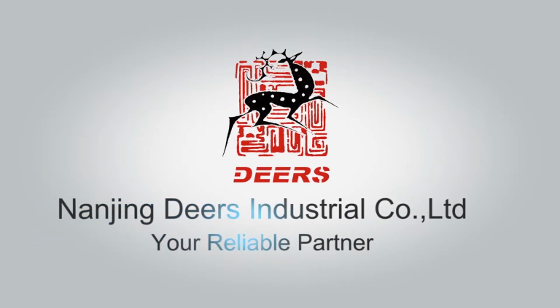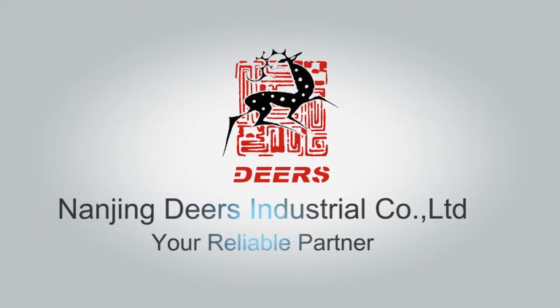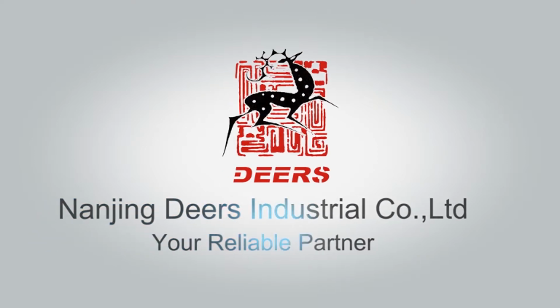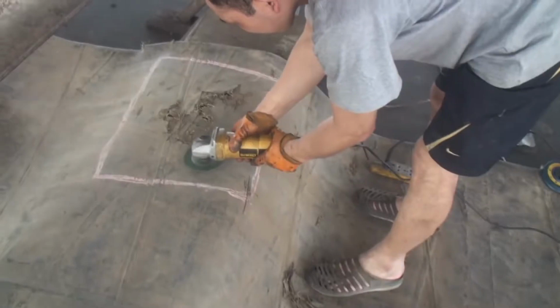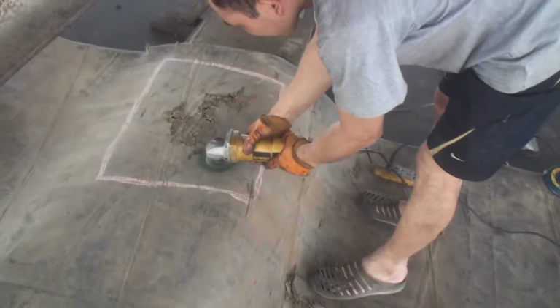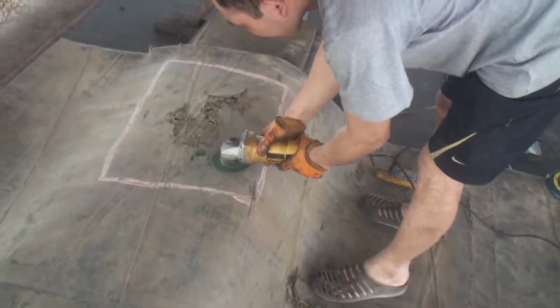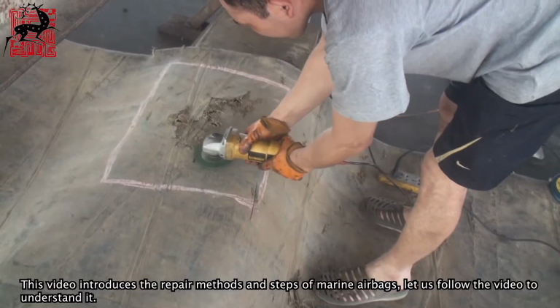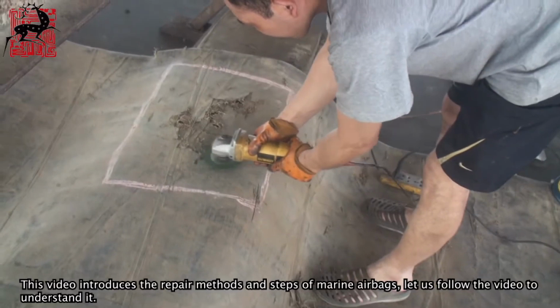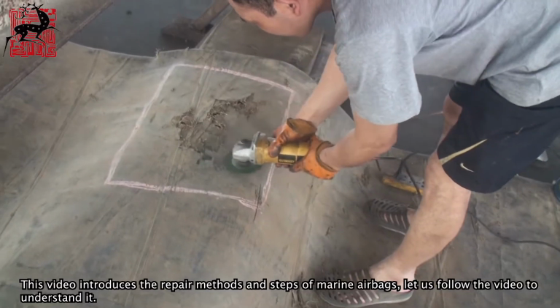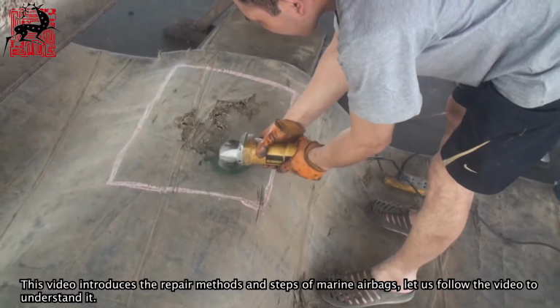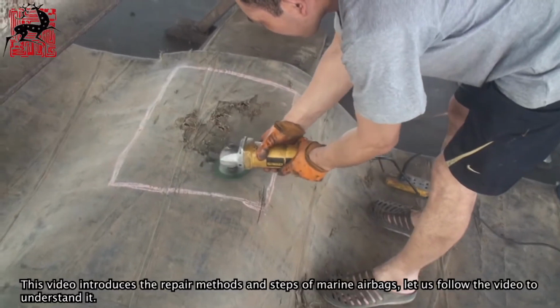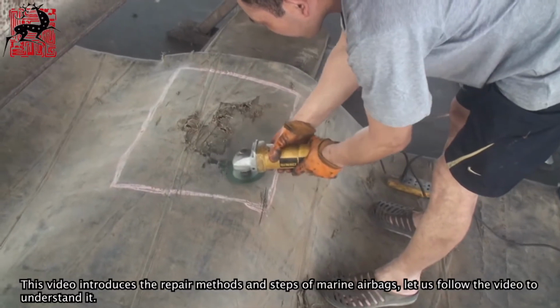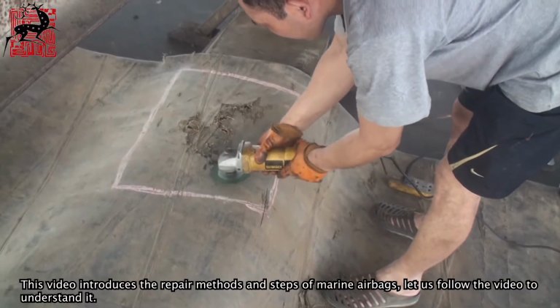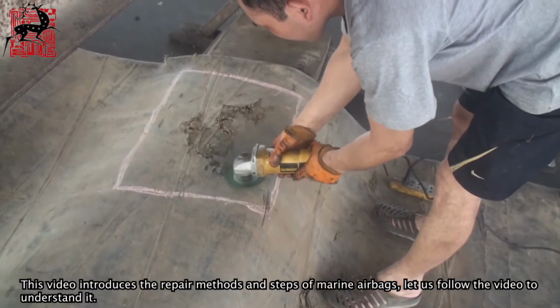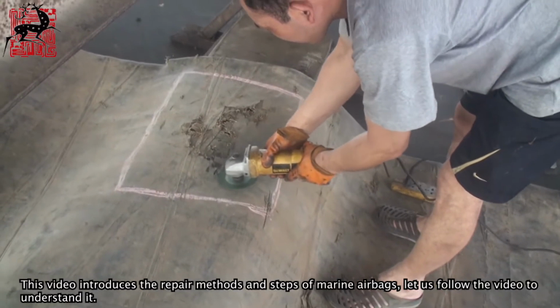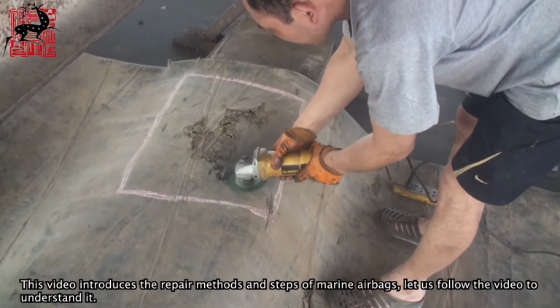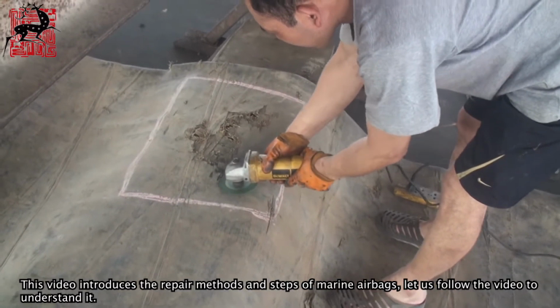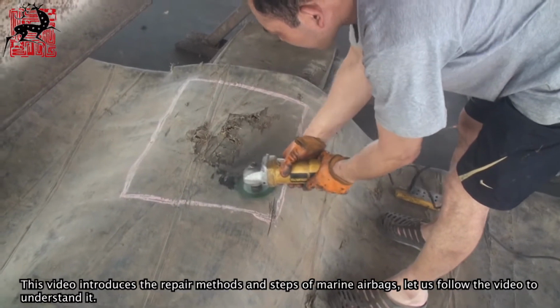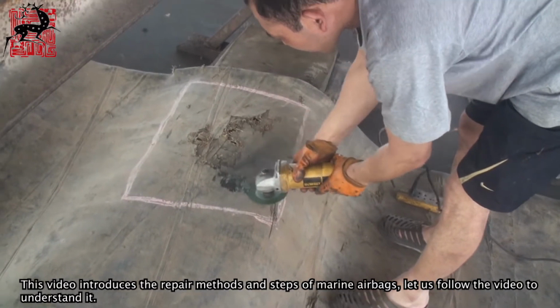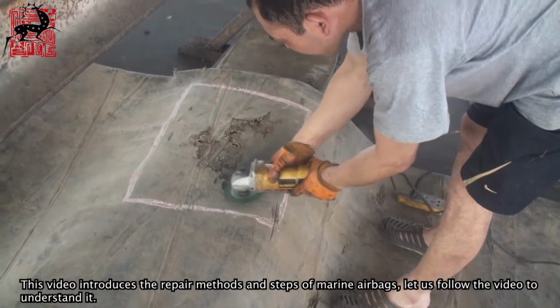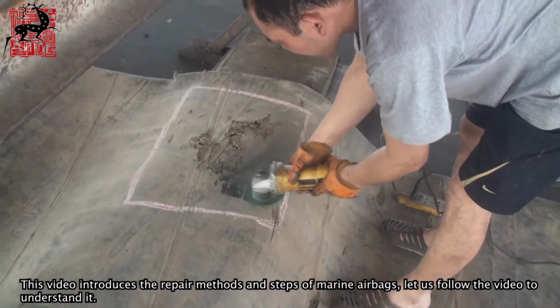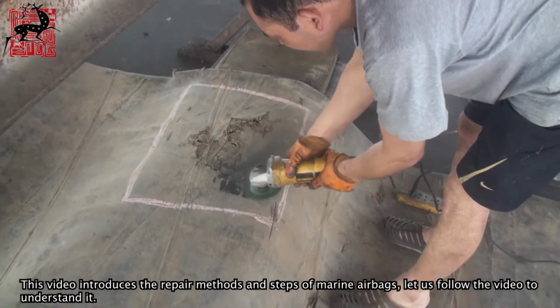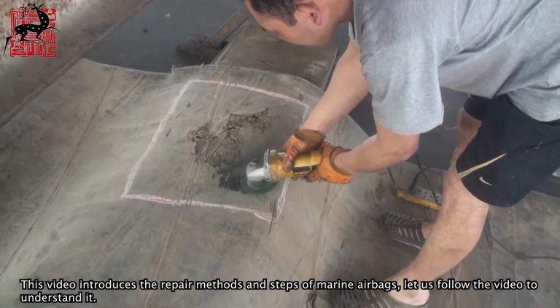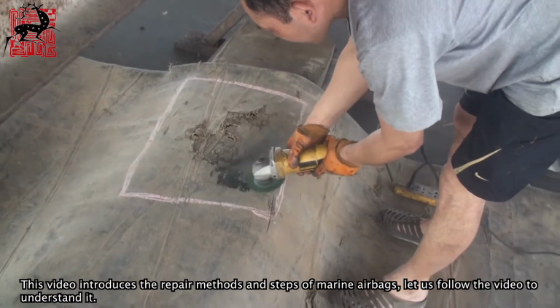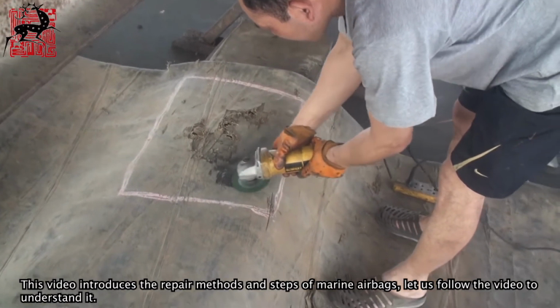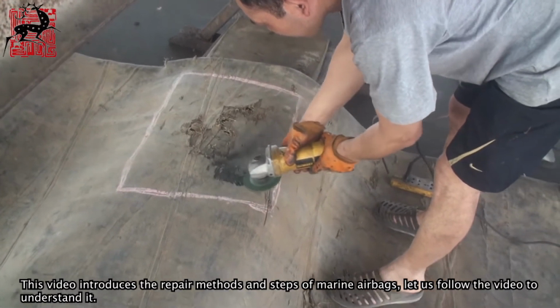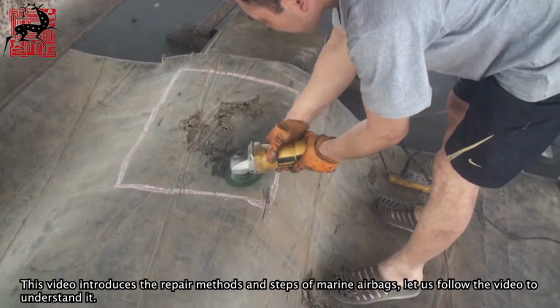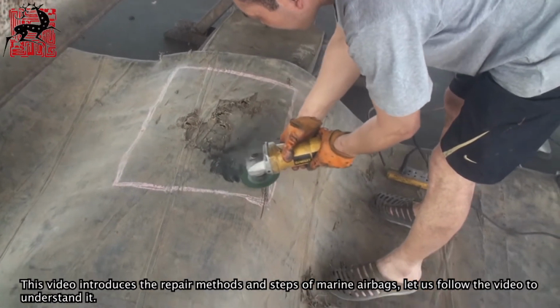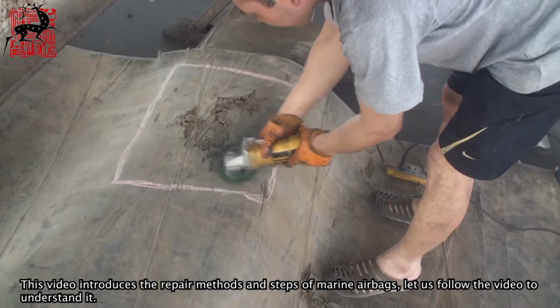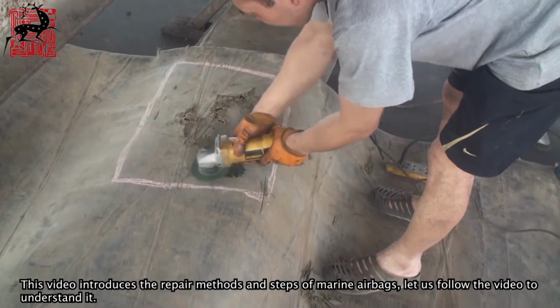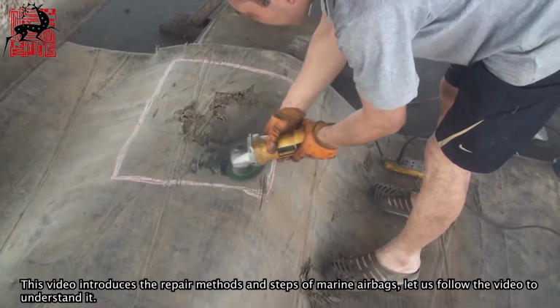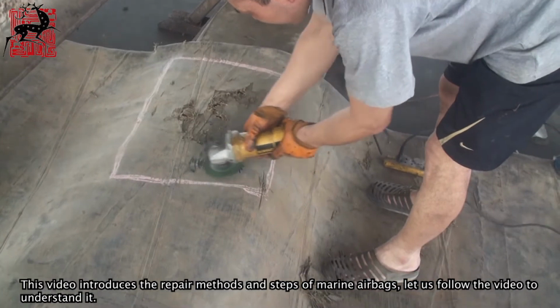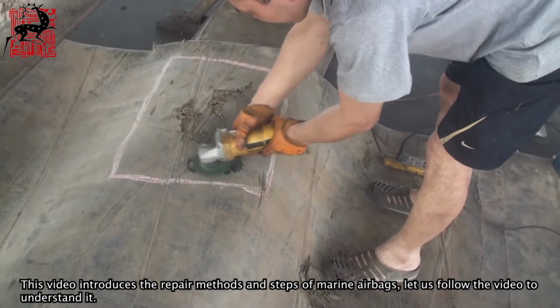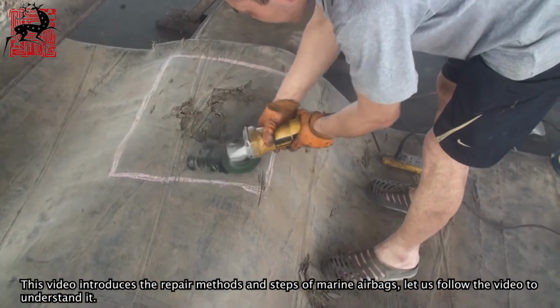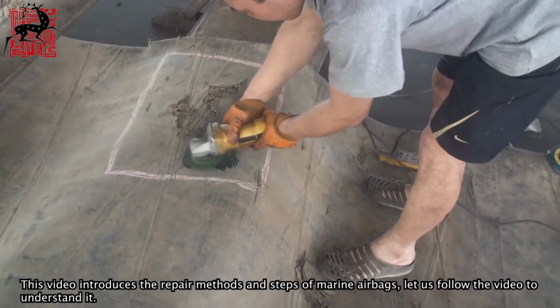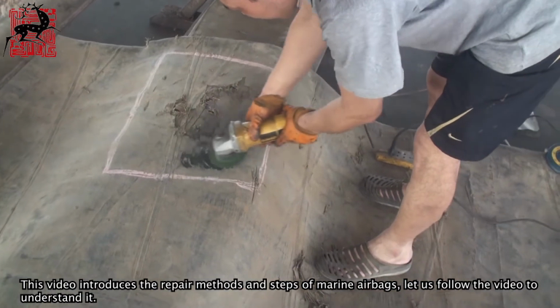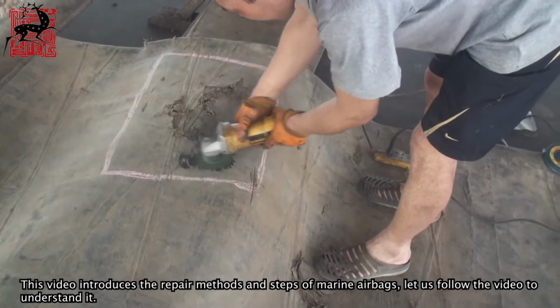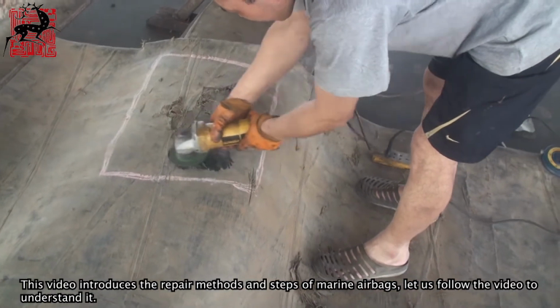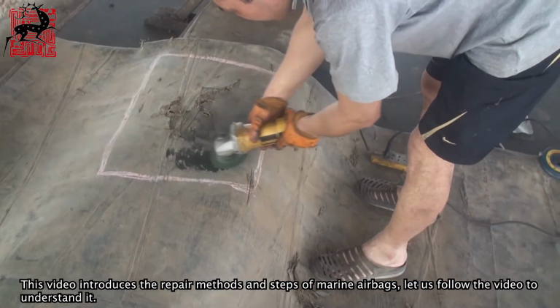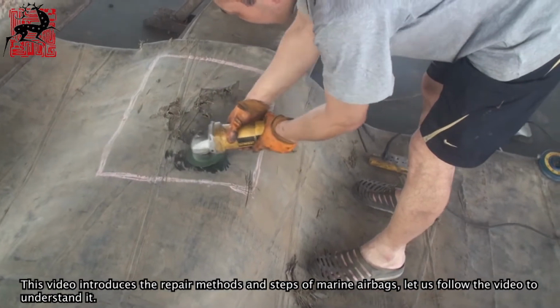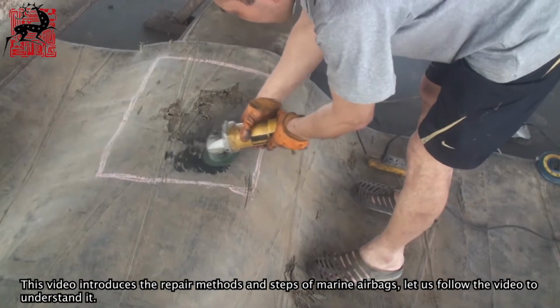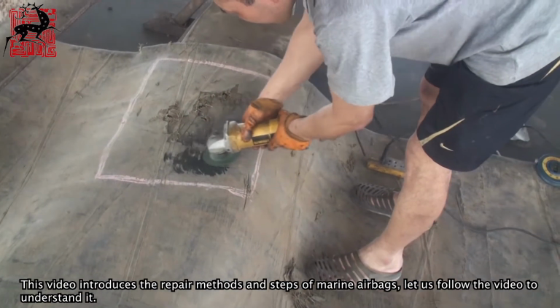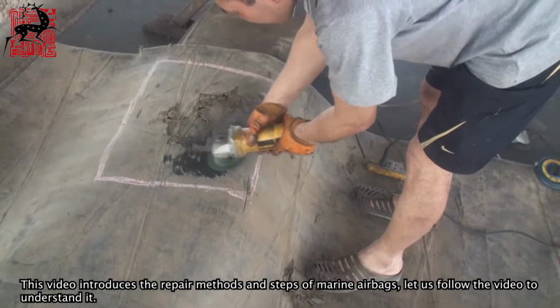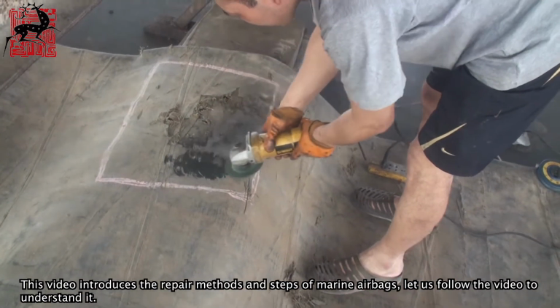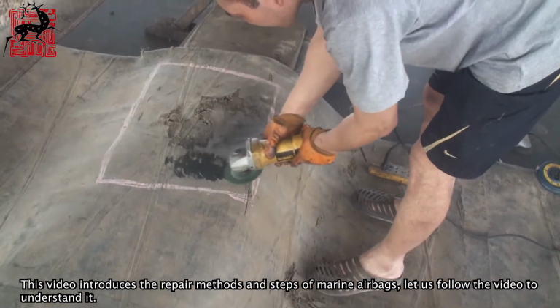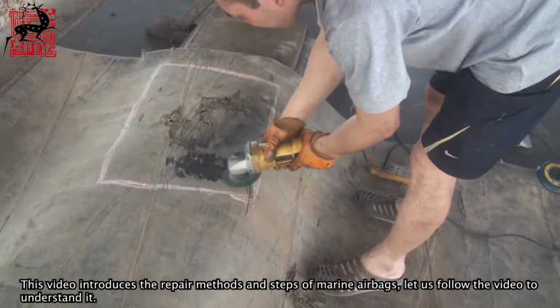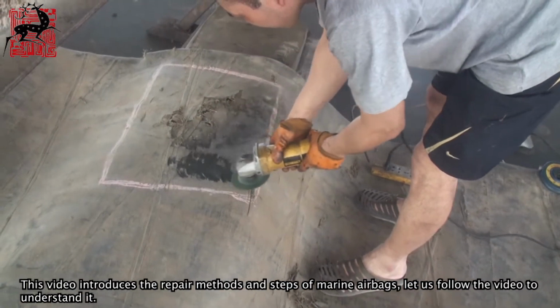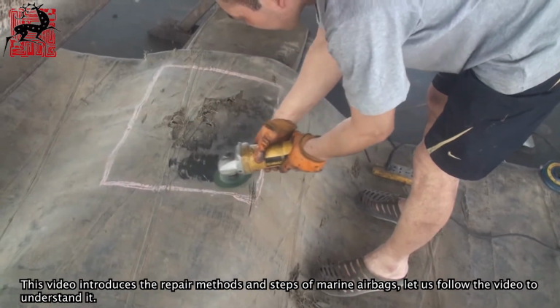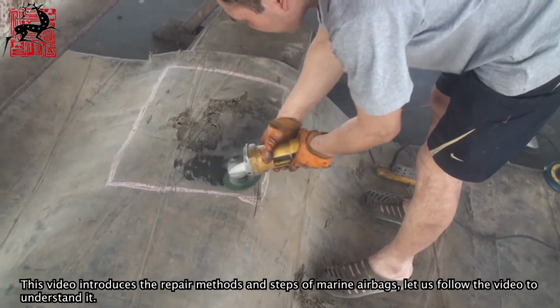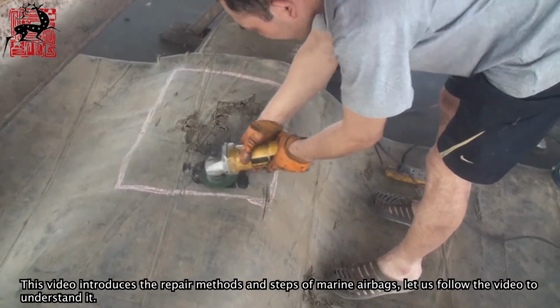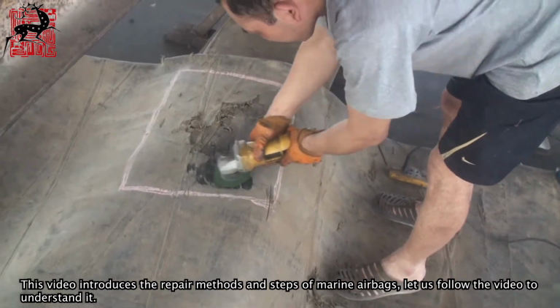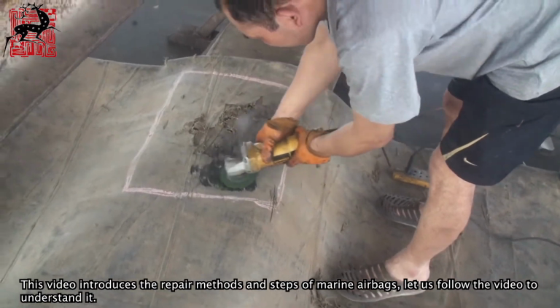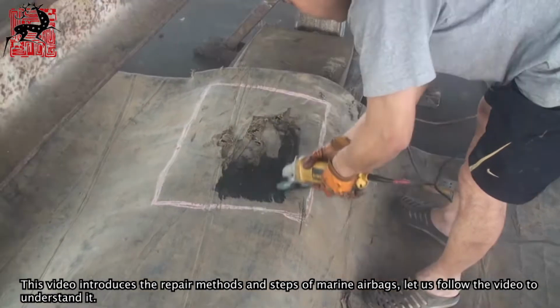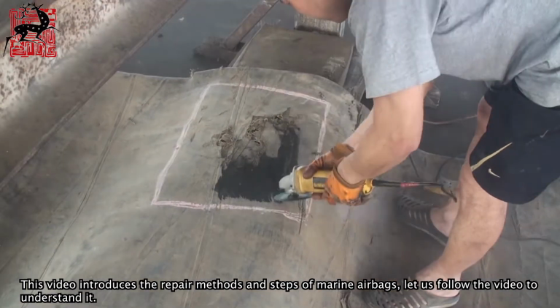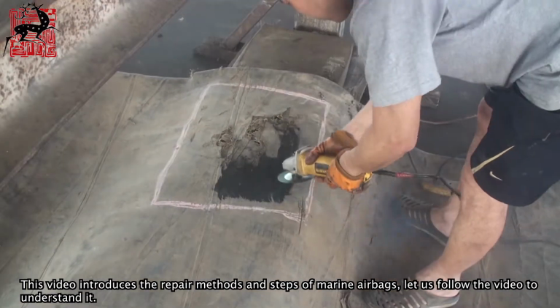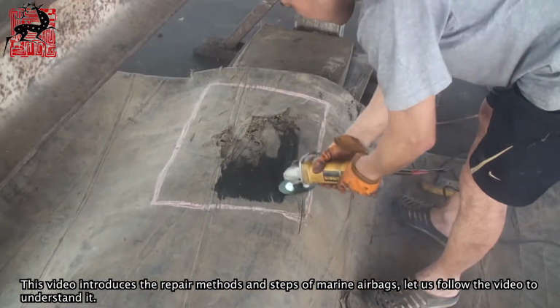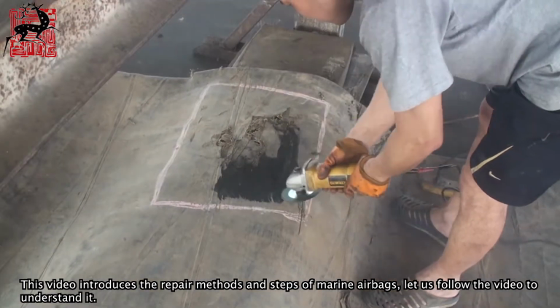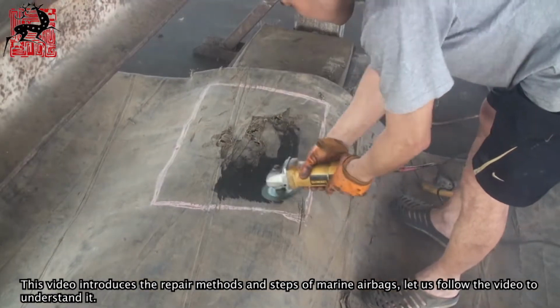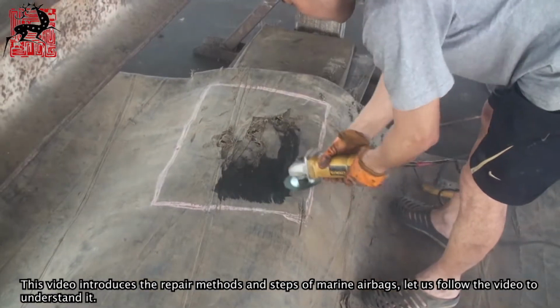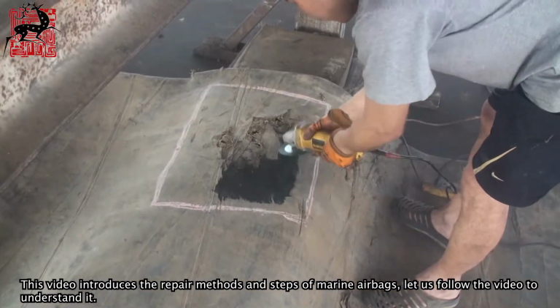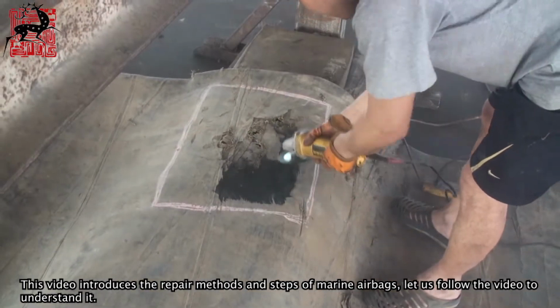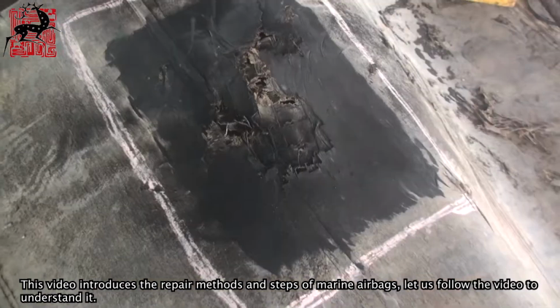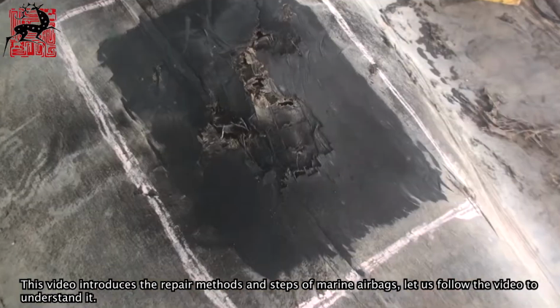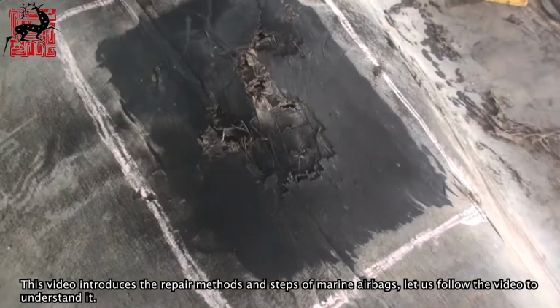This video introduces the repair methods and steps of marine airbags. Let us follow the video to understand it.